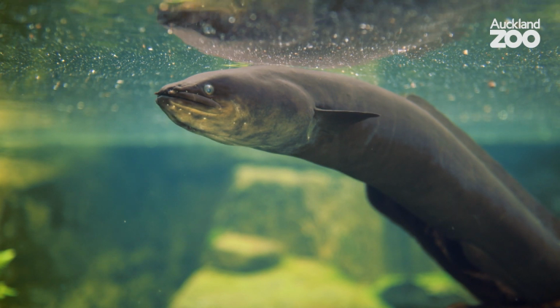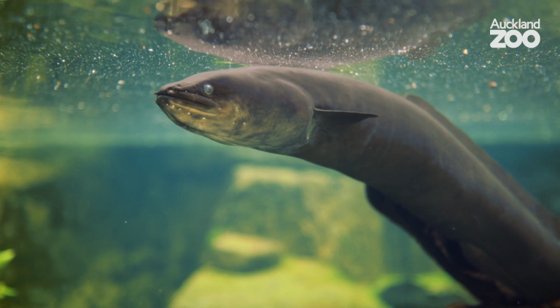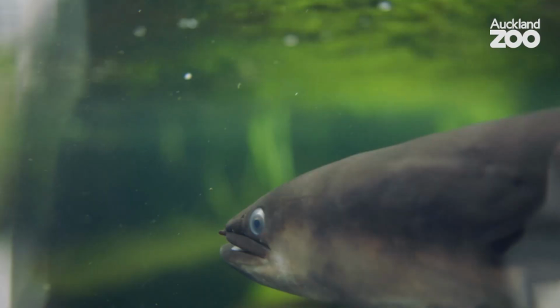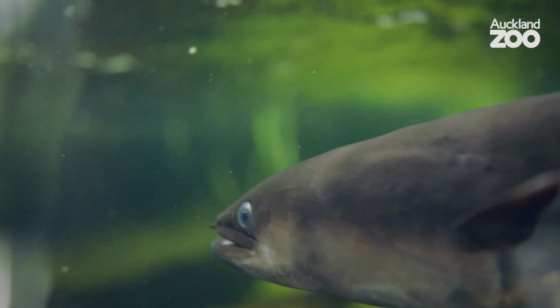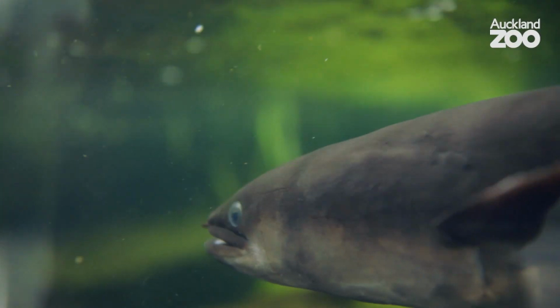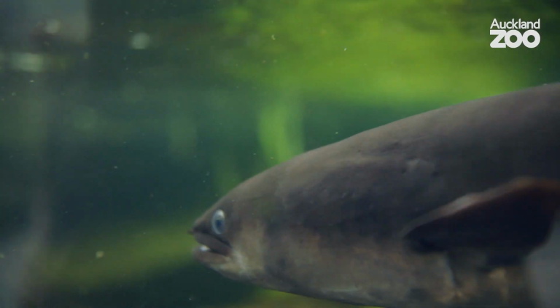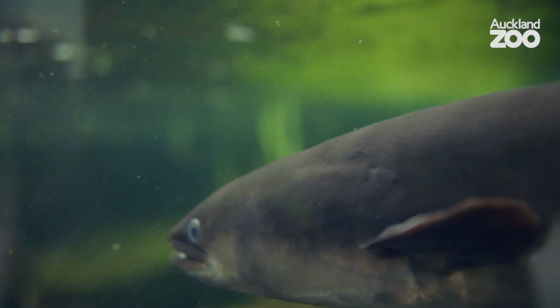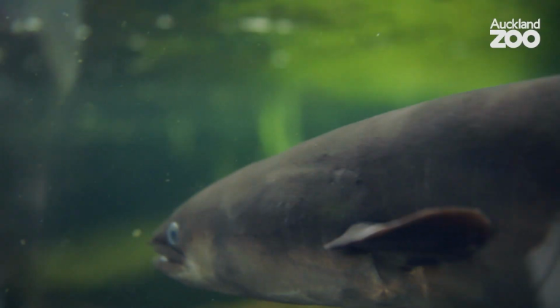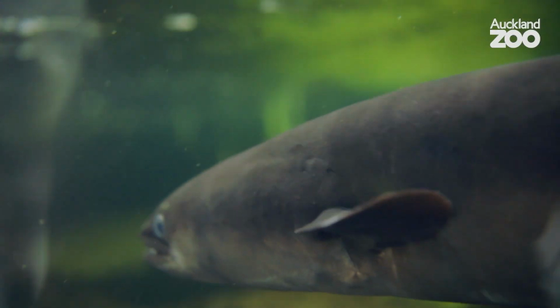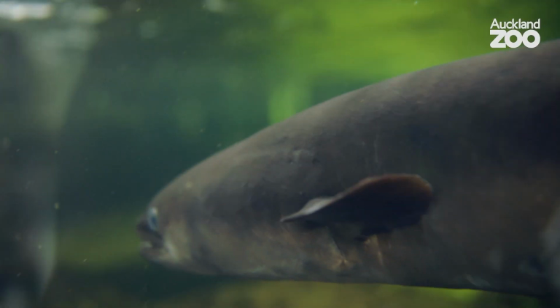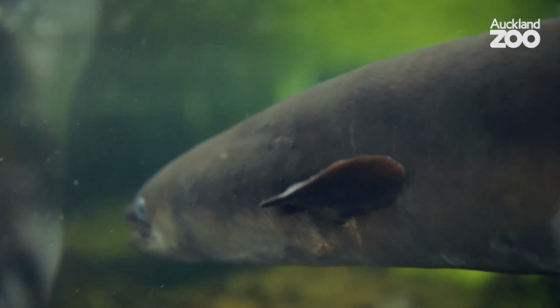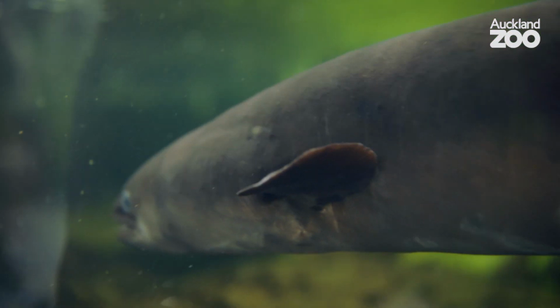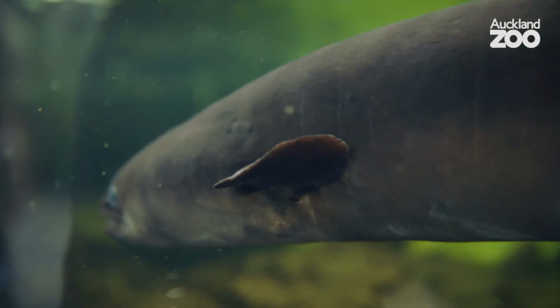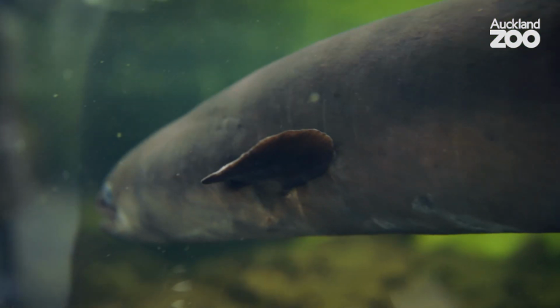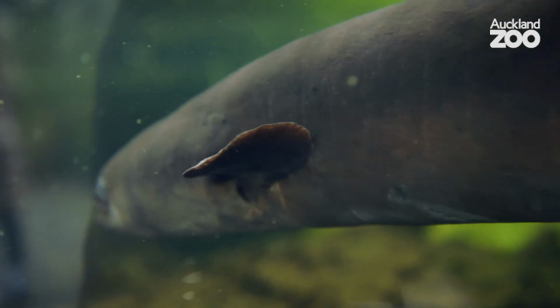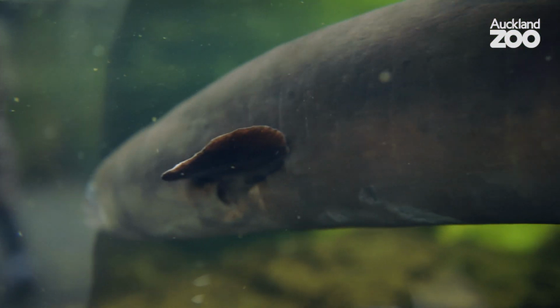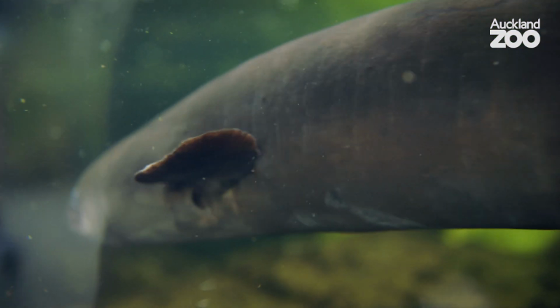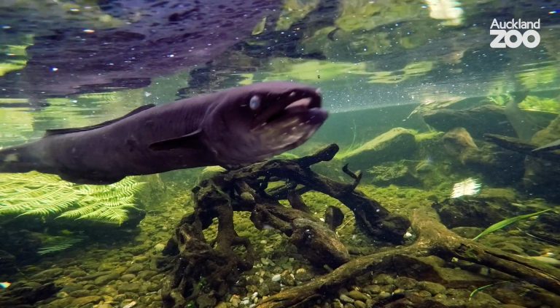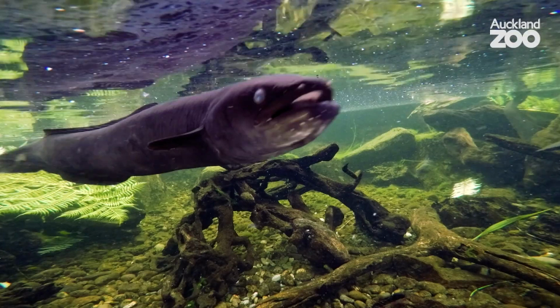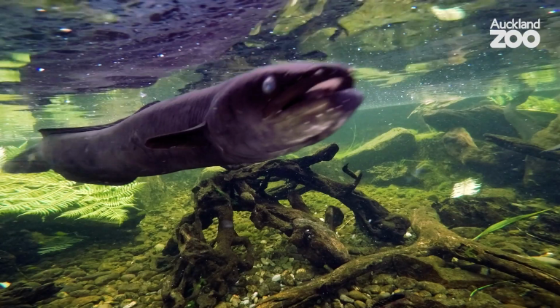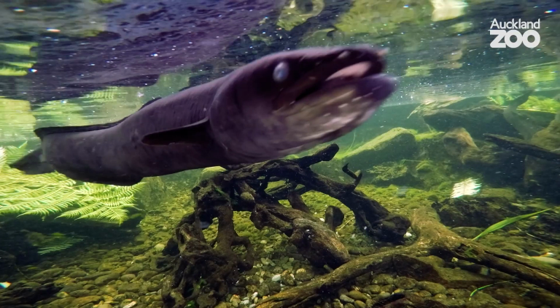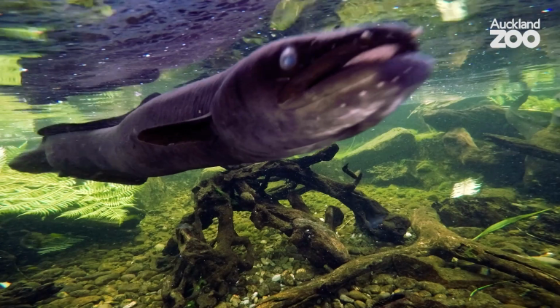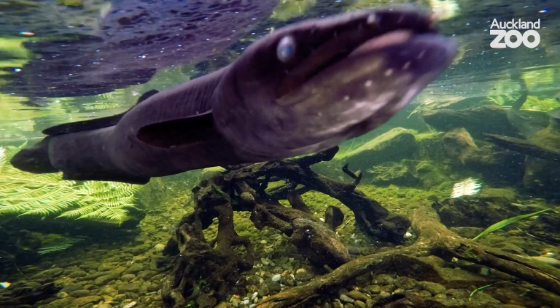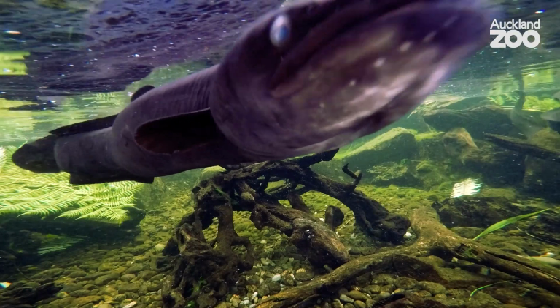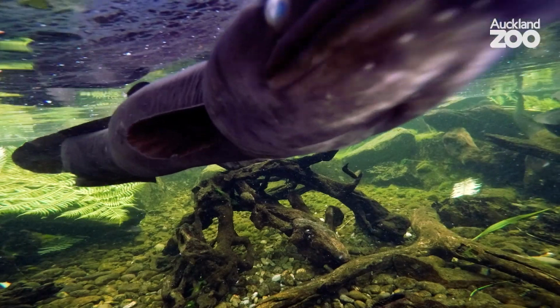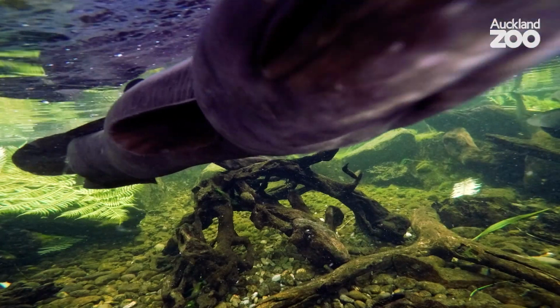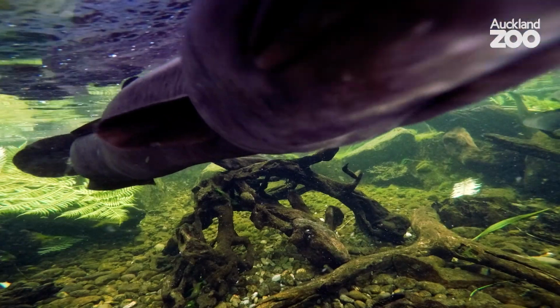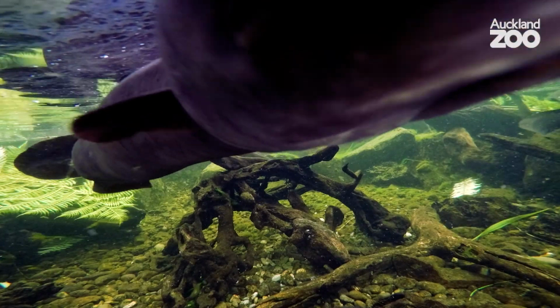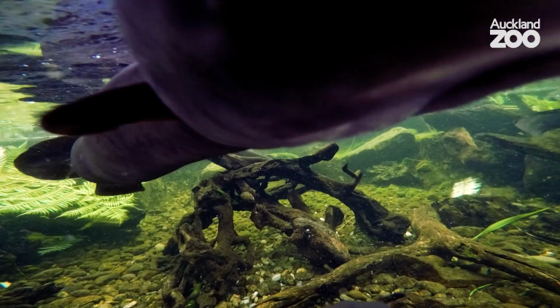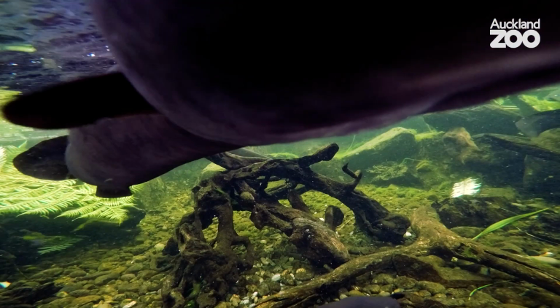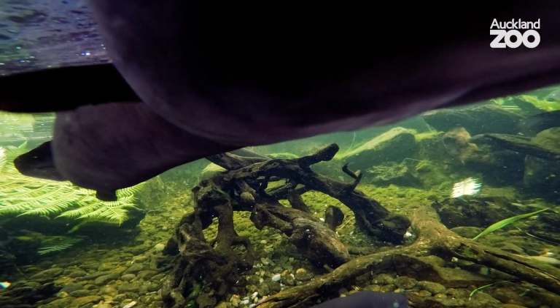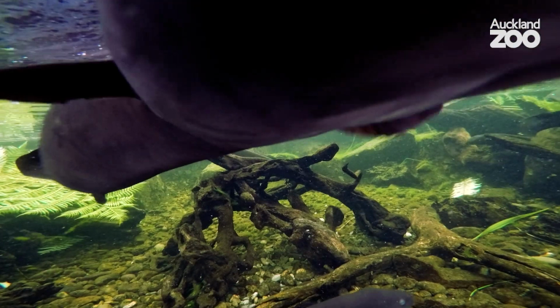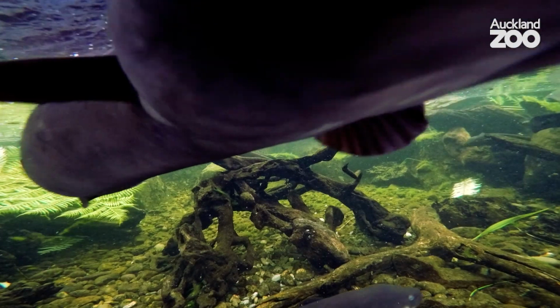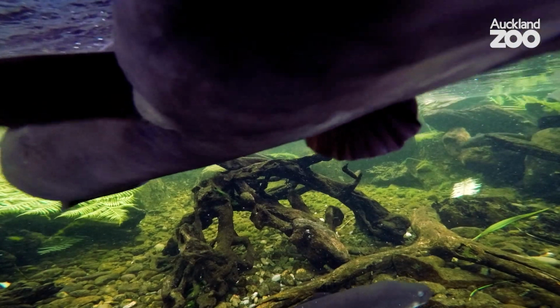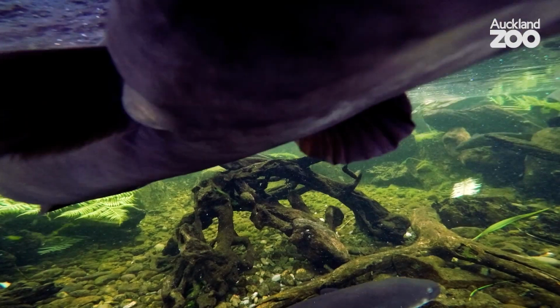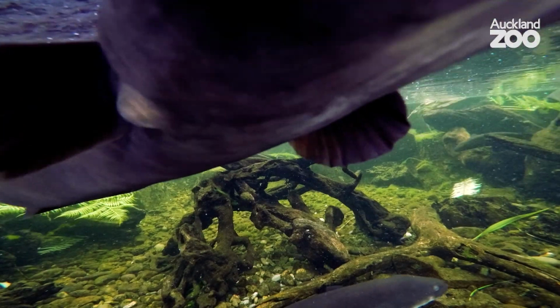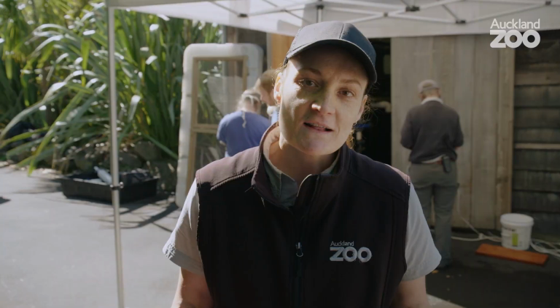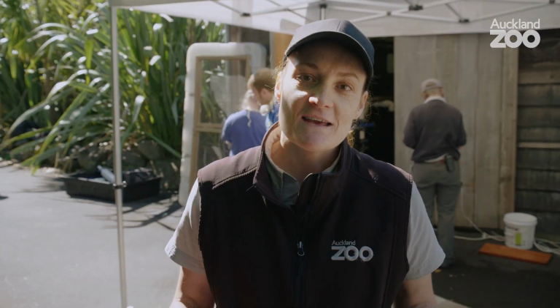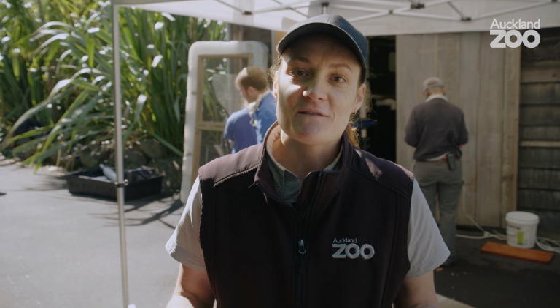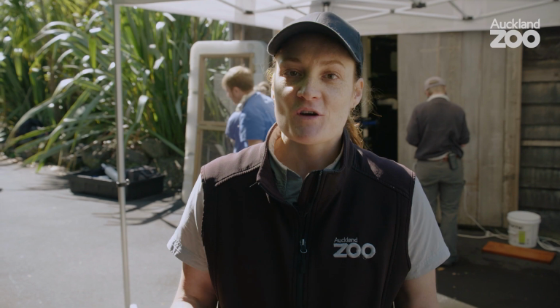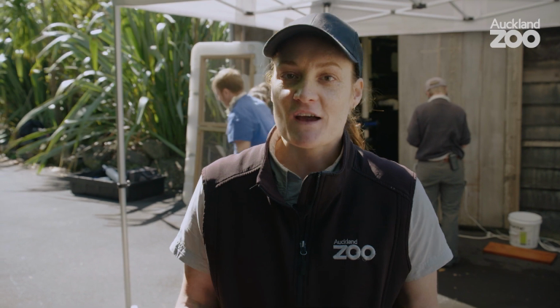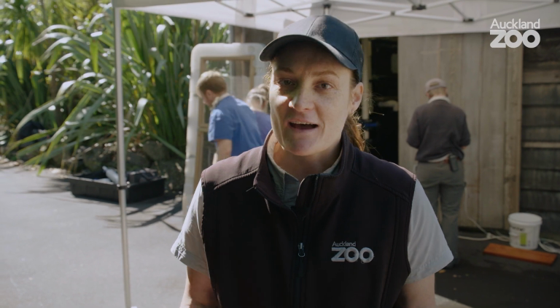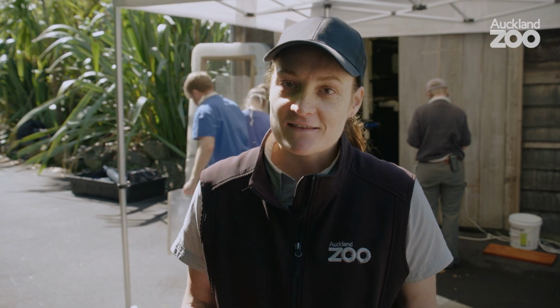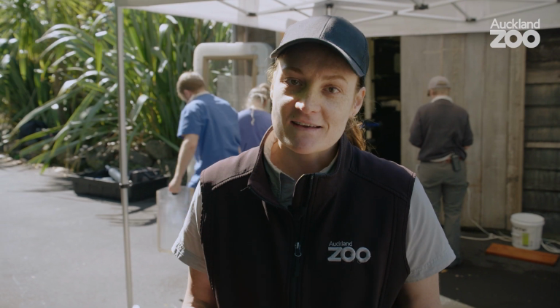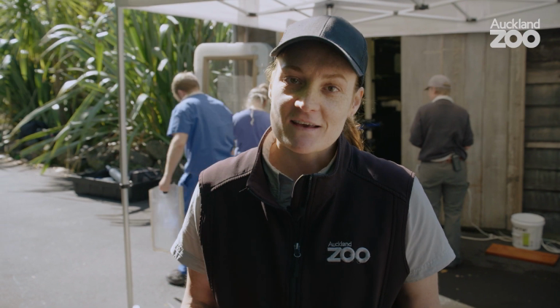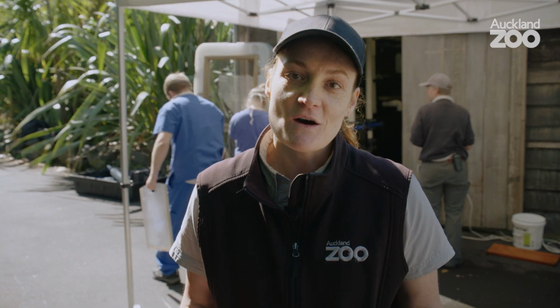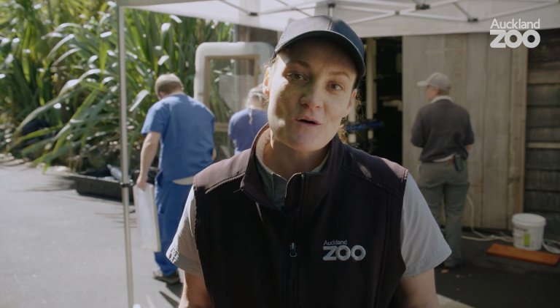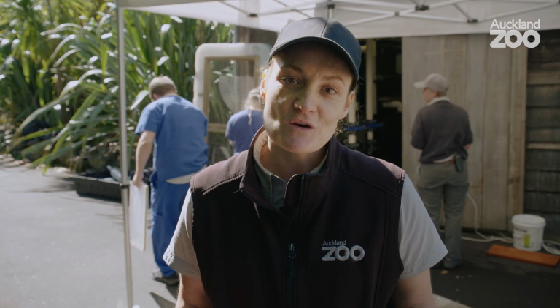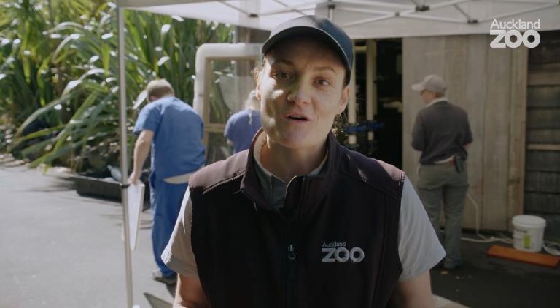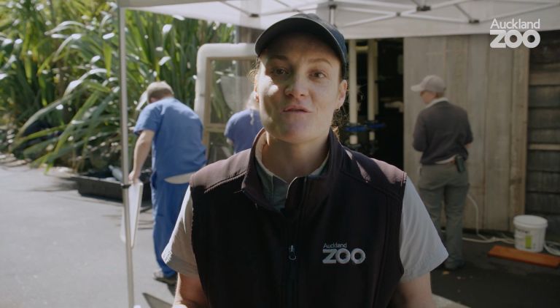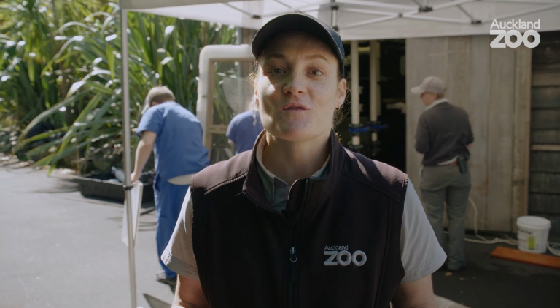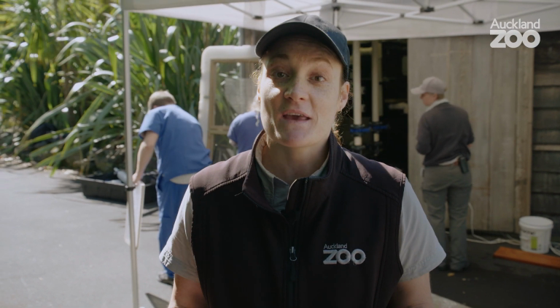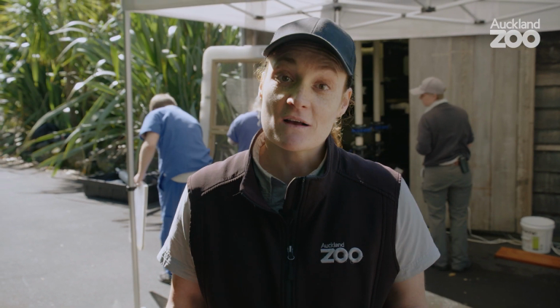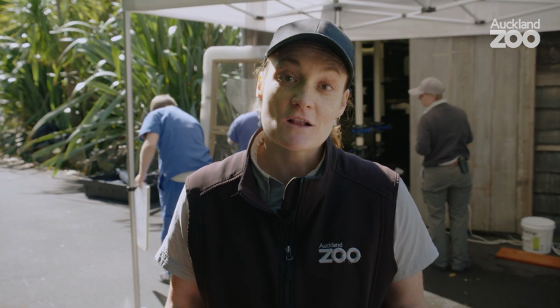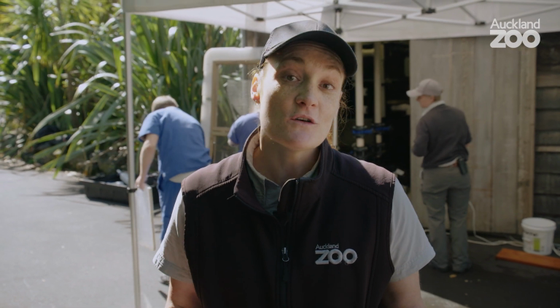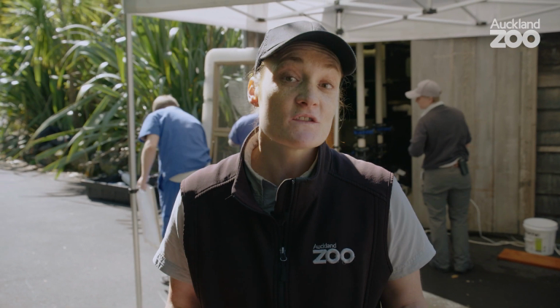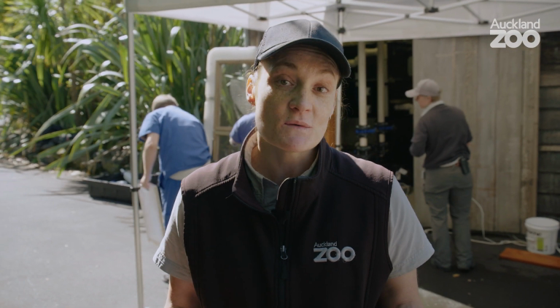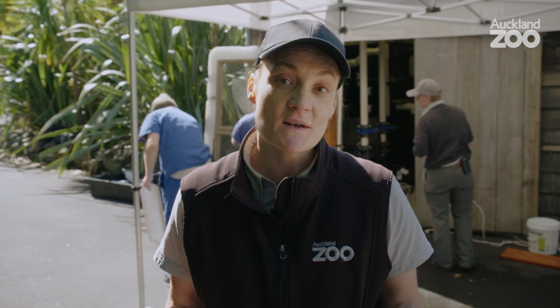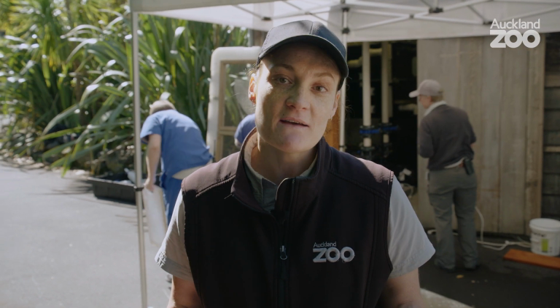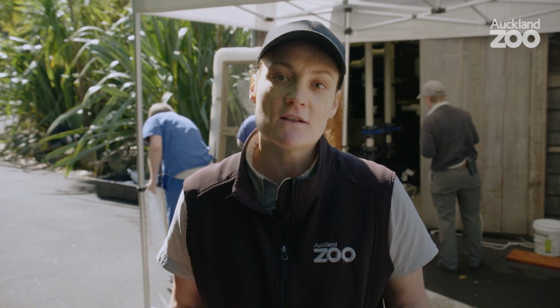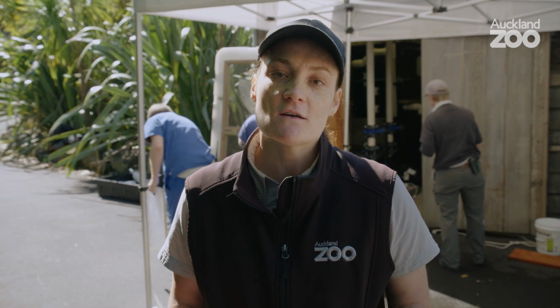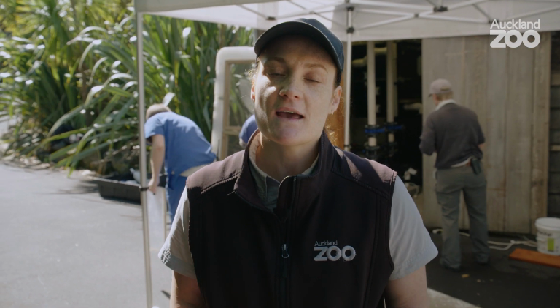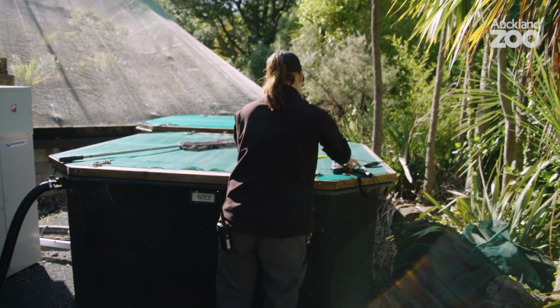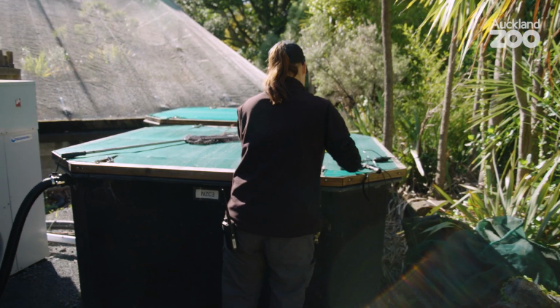We've never anesthetized an eel before, so normally they're very wriggly, very hard to get hold of or get close to and have a look at.